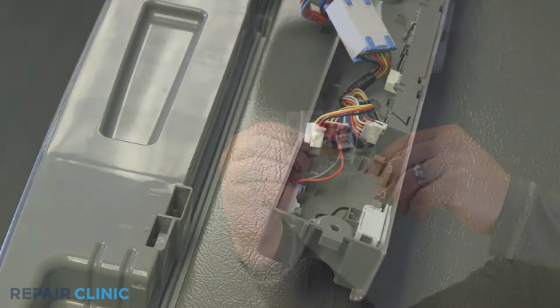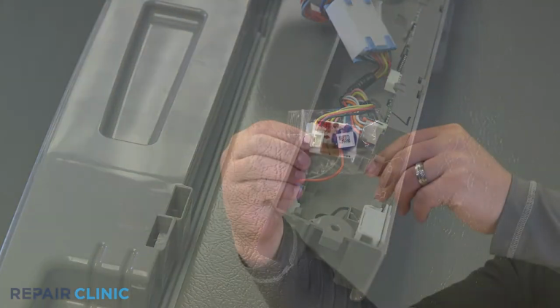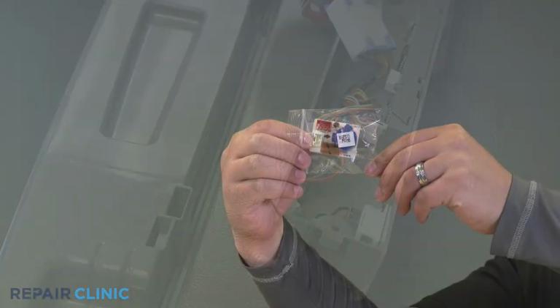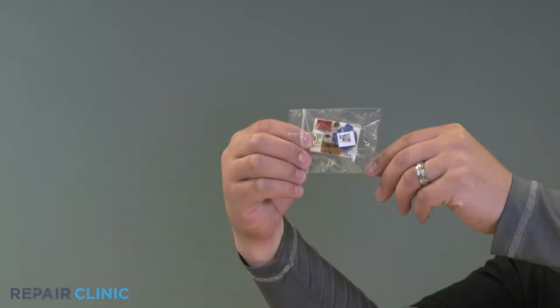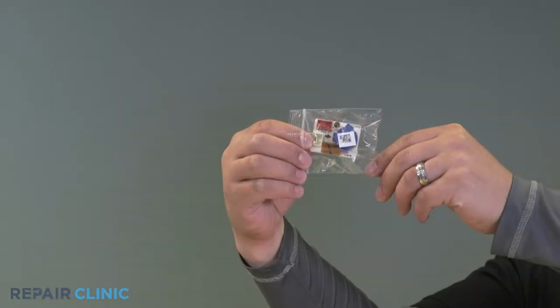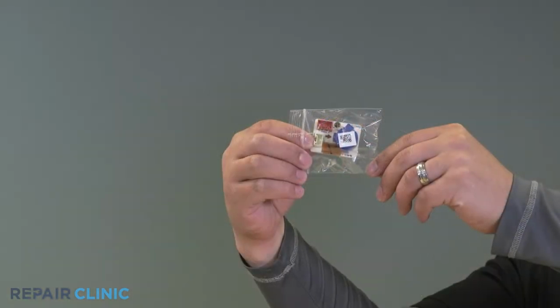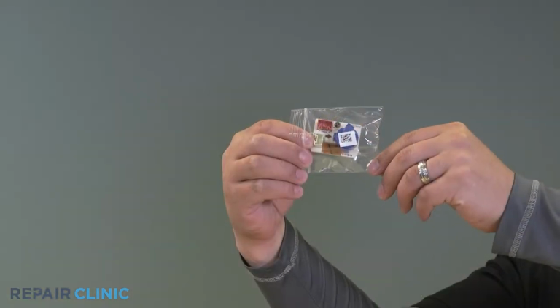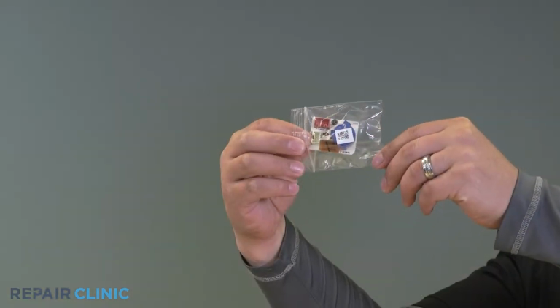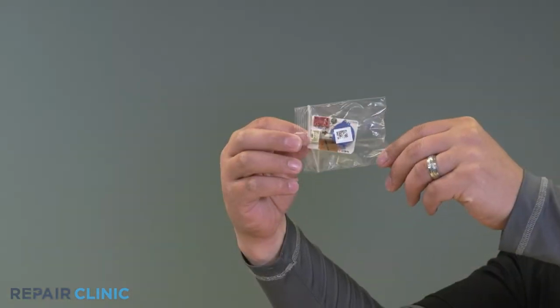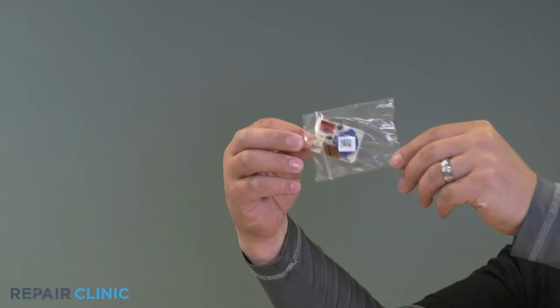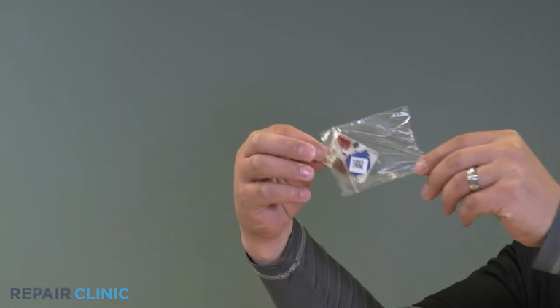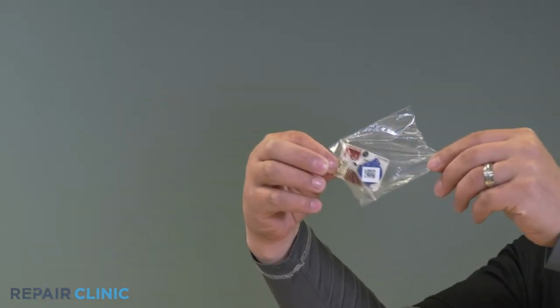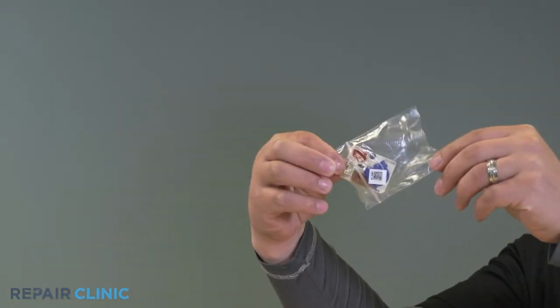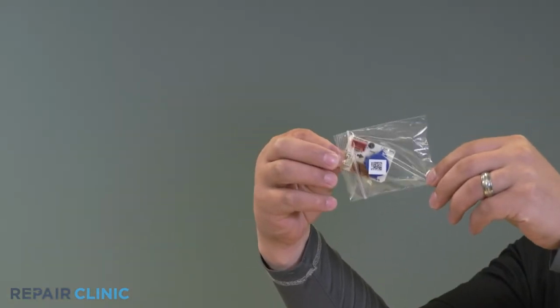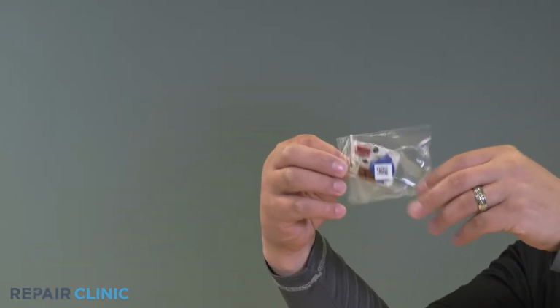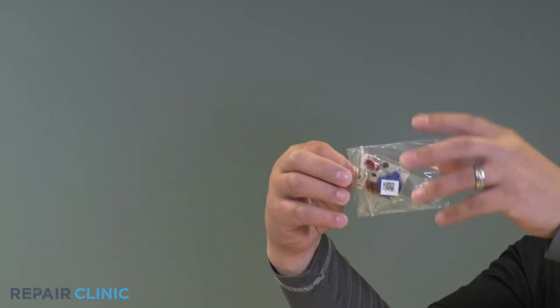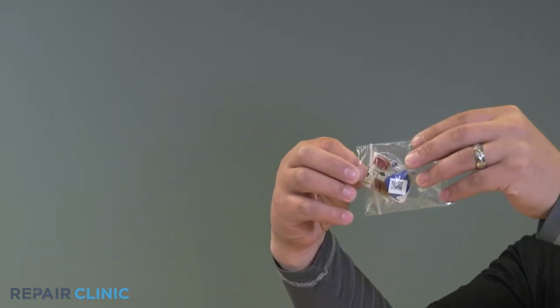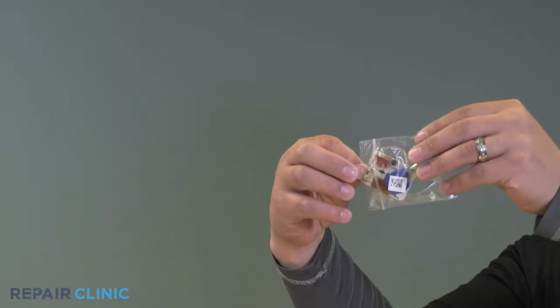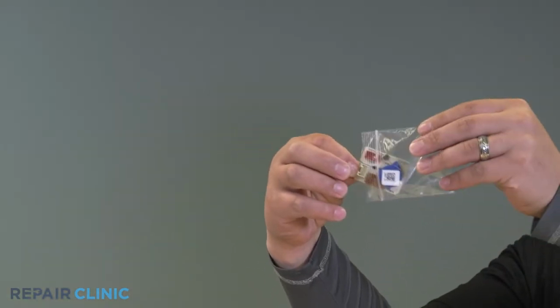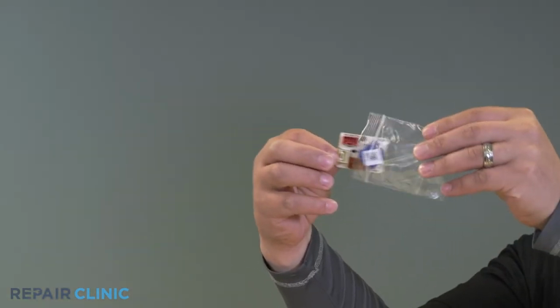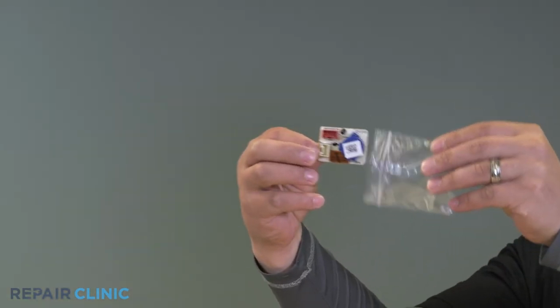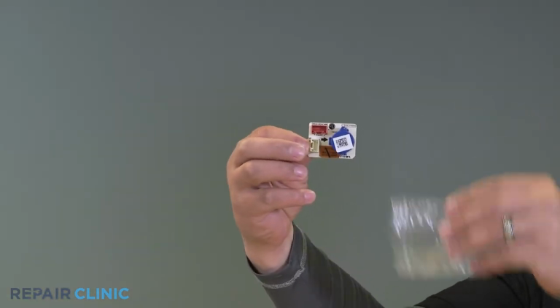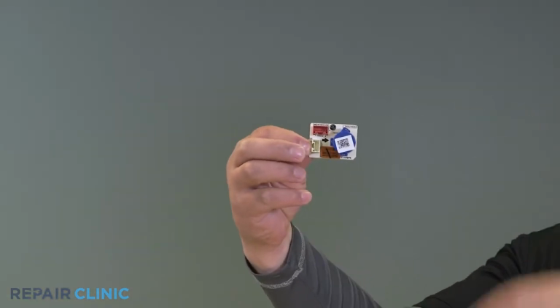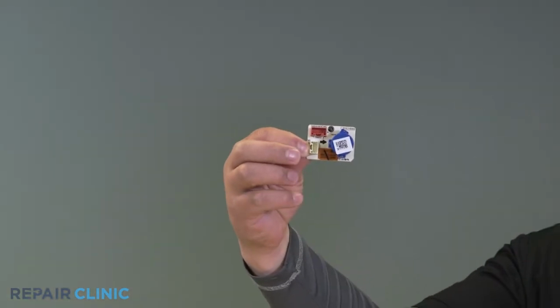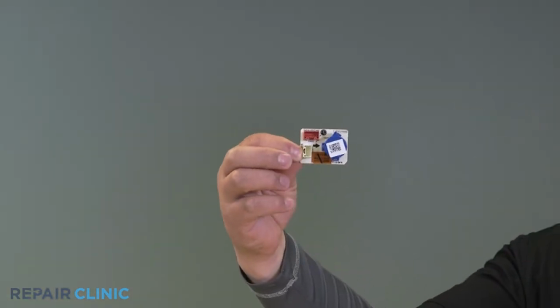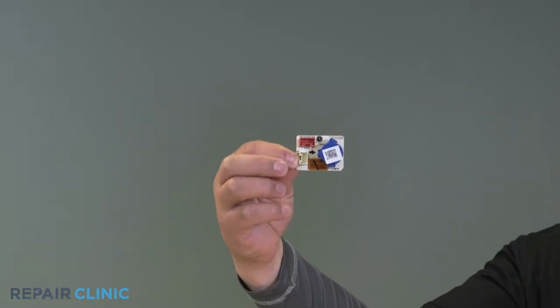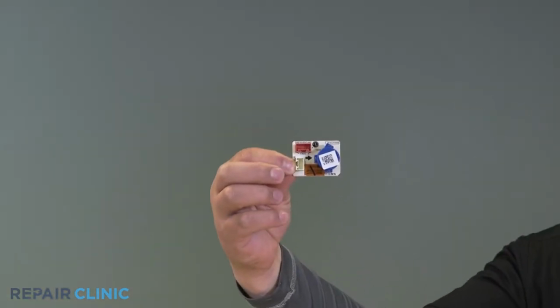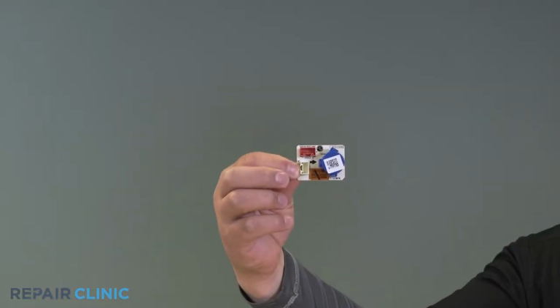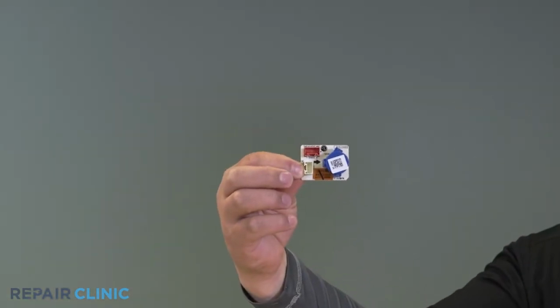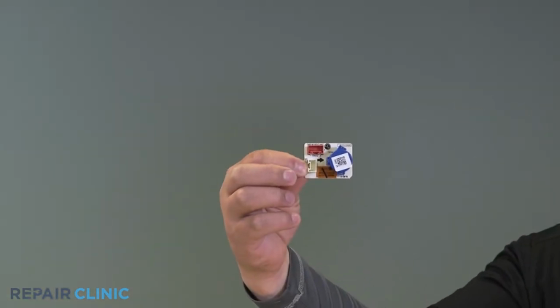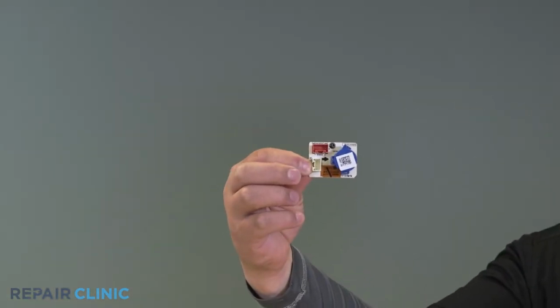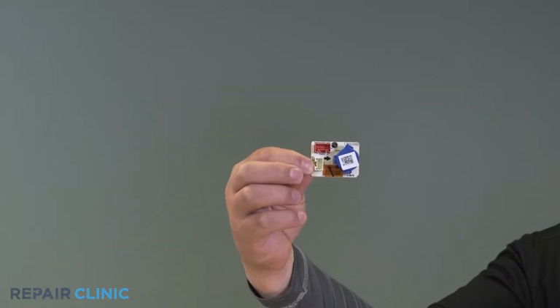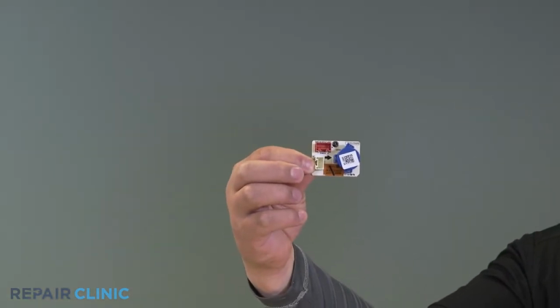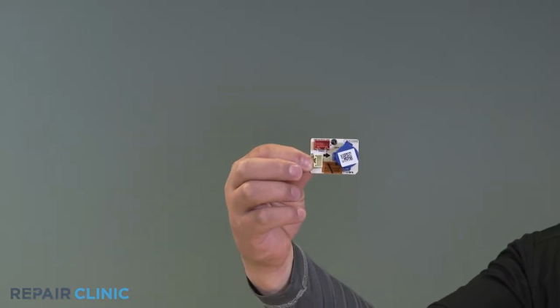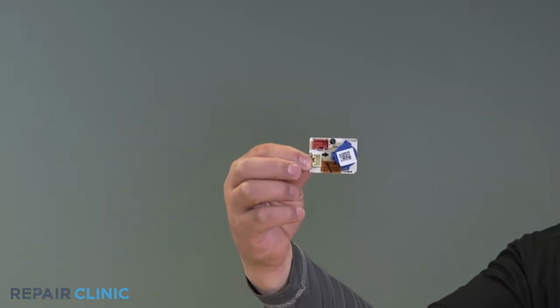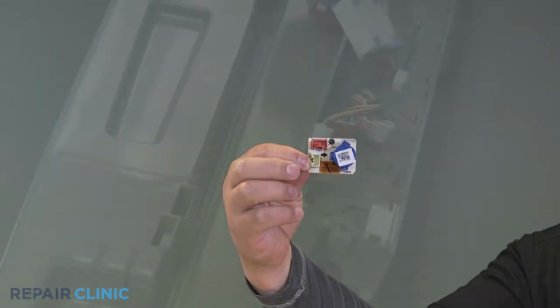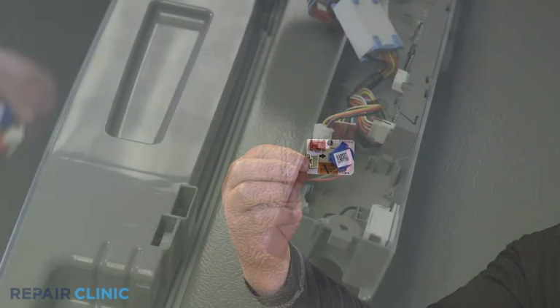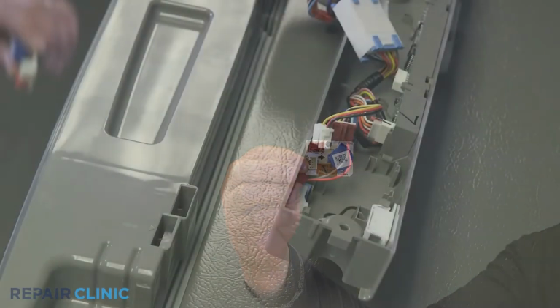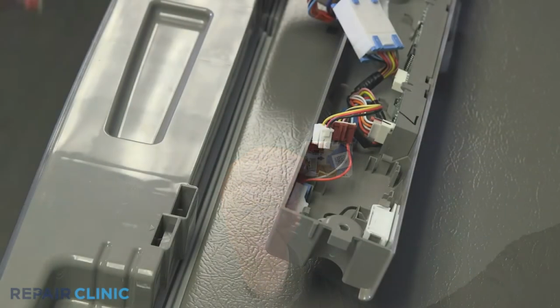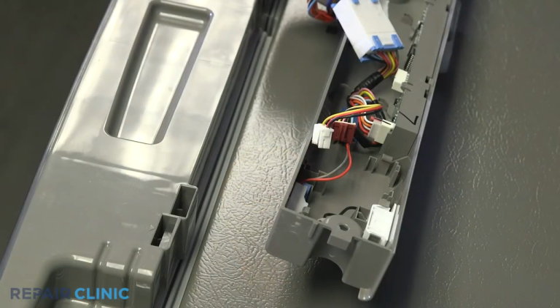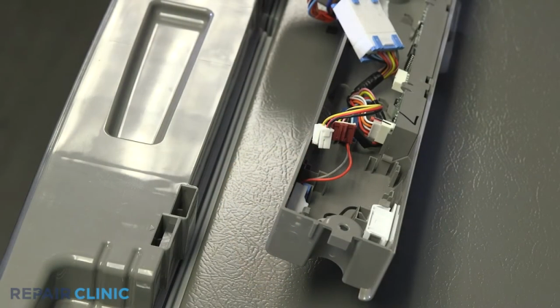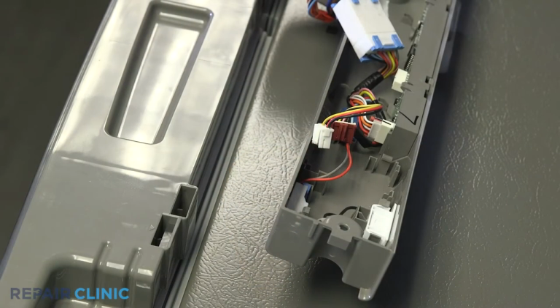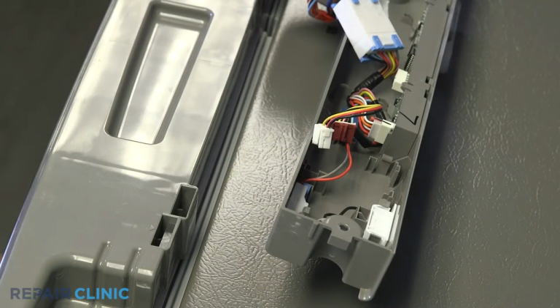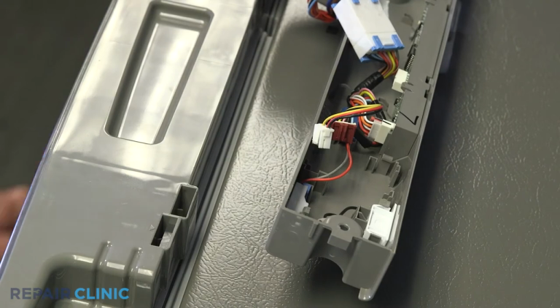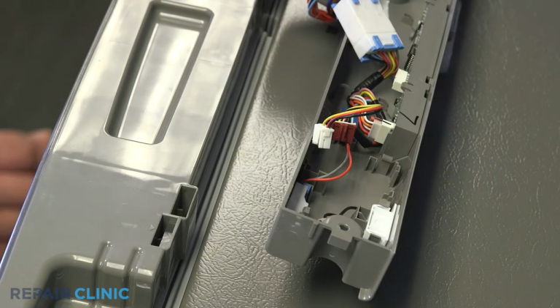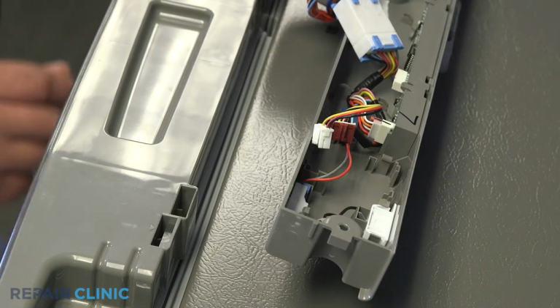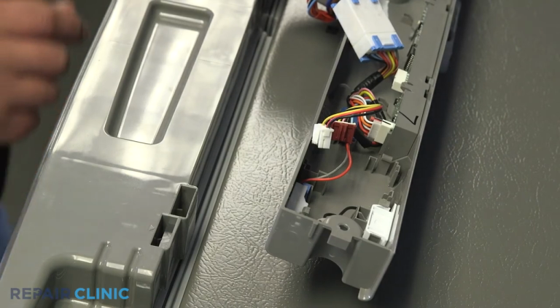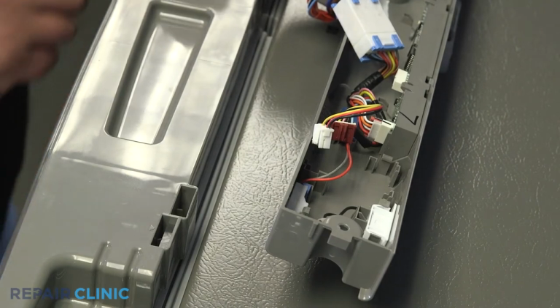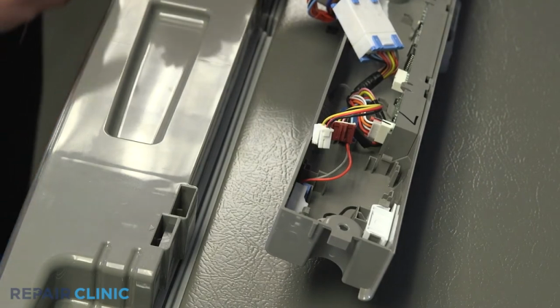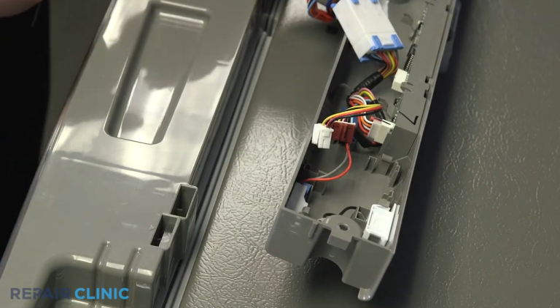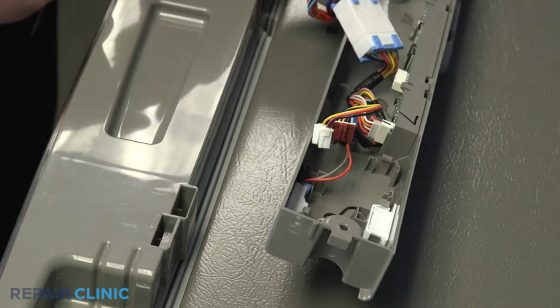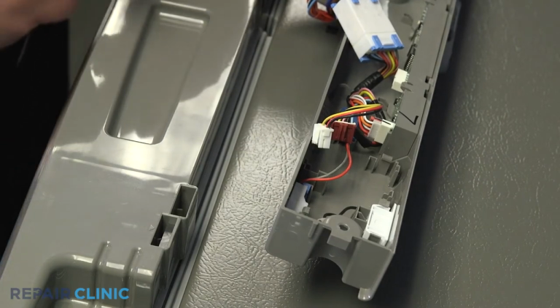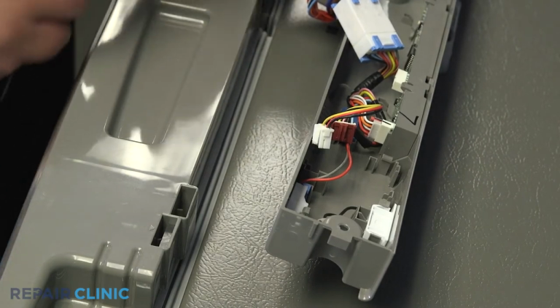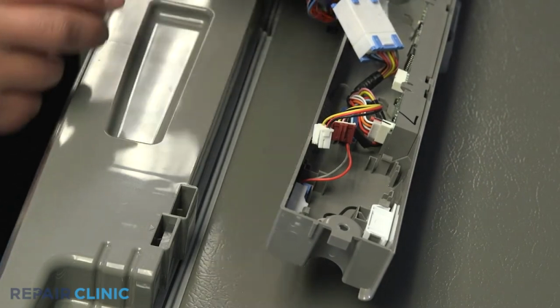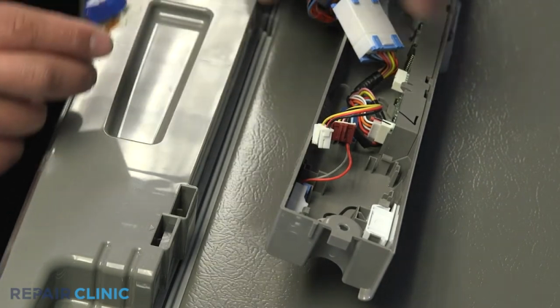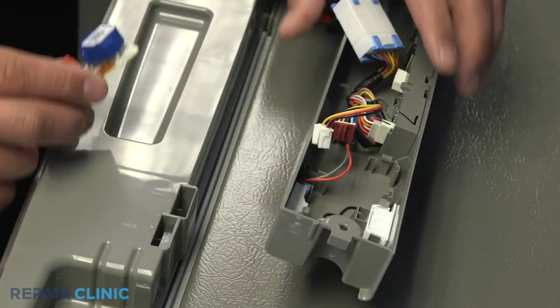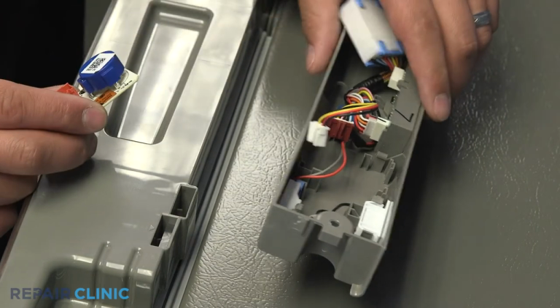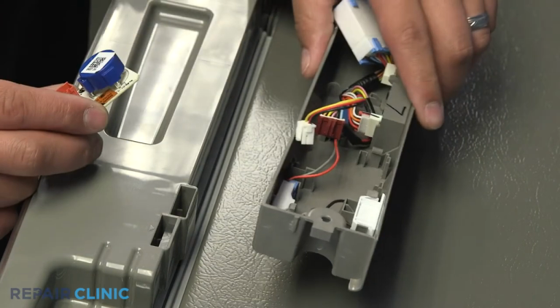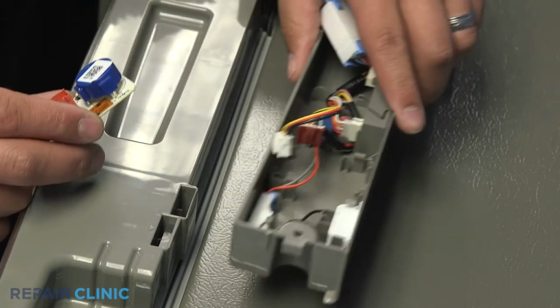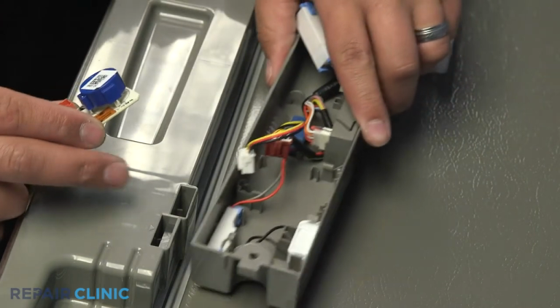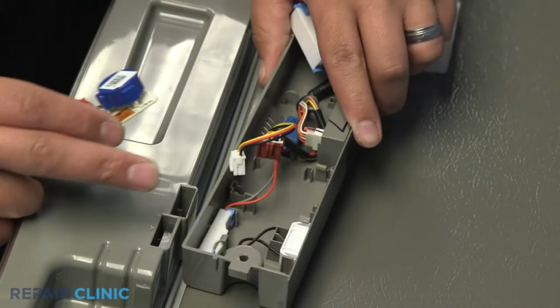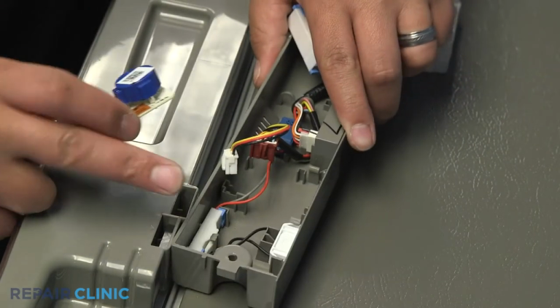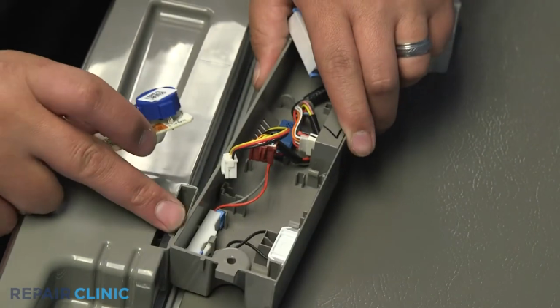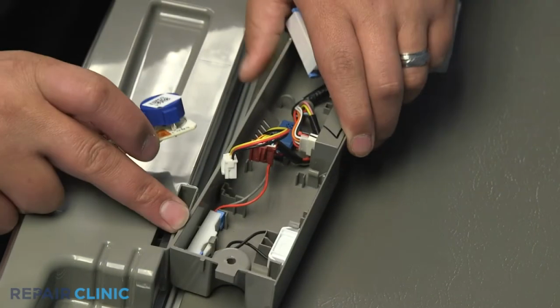Remove the new buzzer from the package. Snap the new buzzer into place and connect both harnesses.